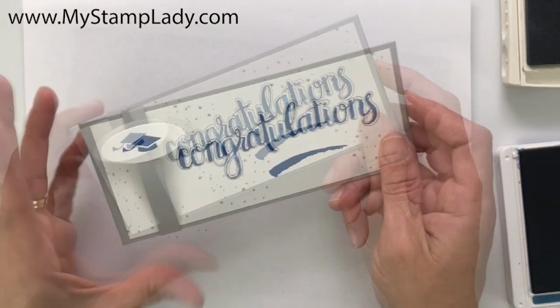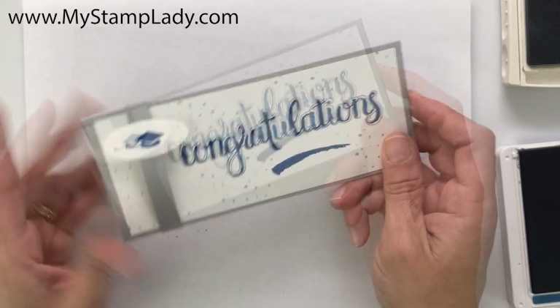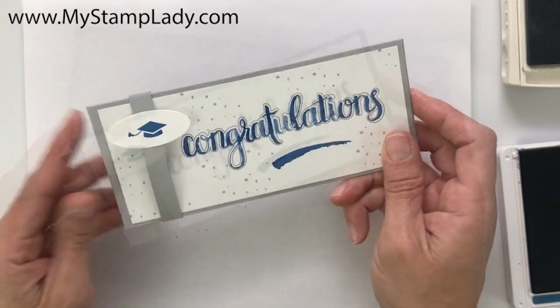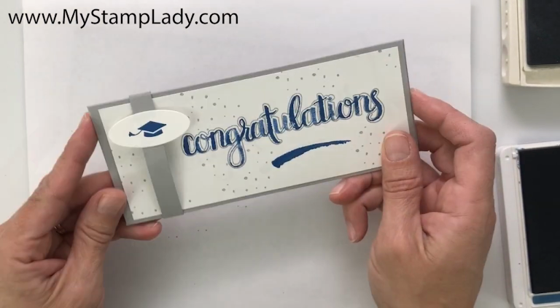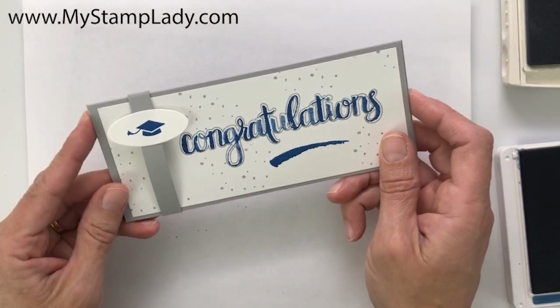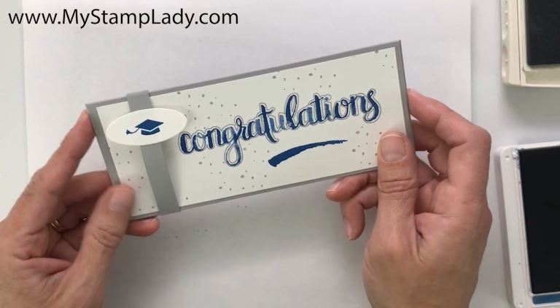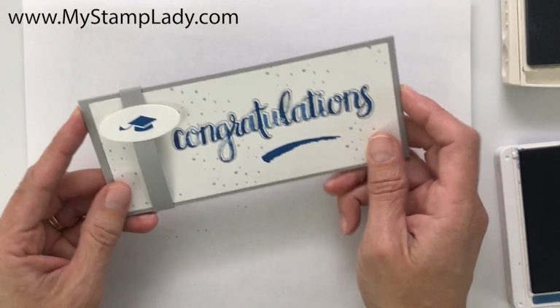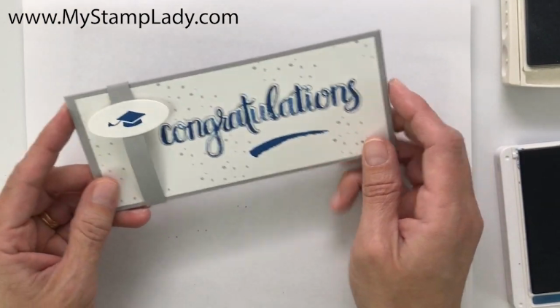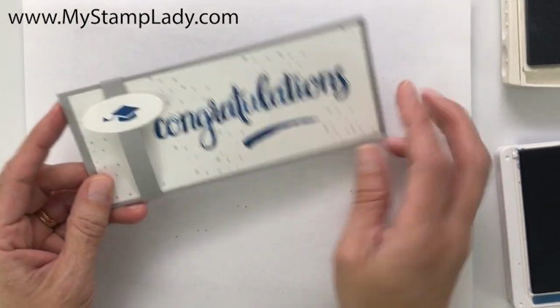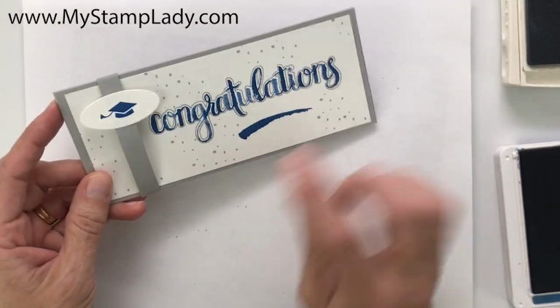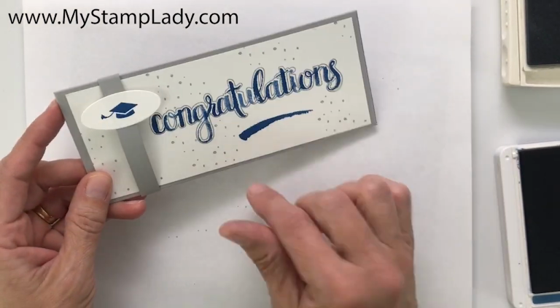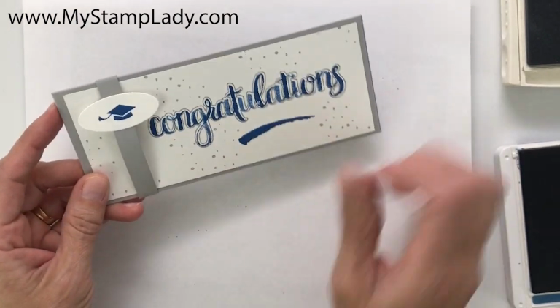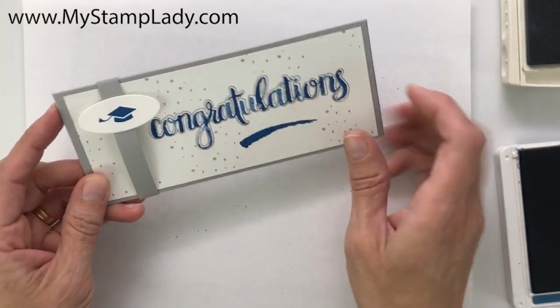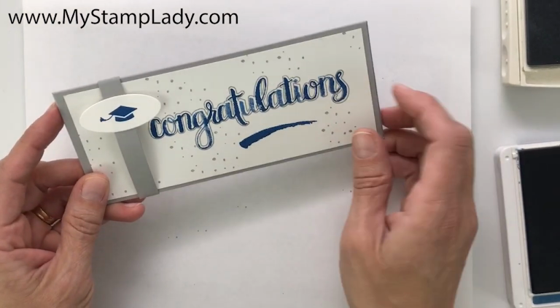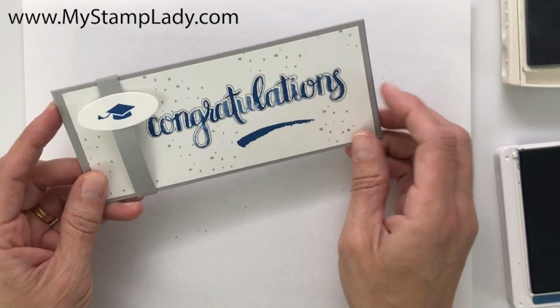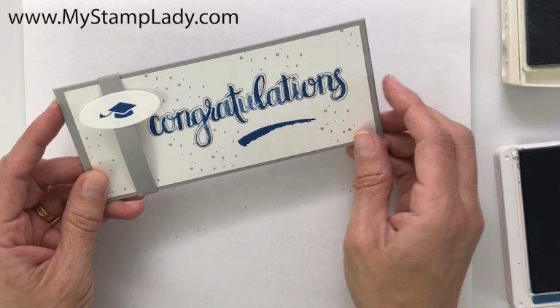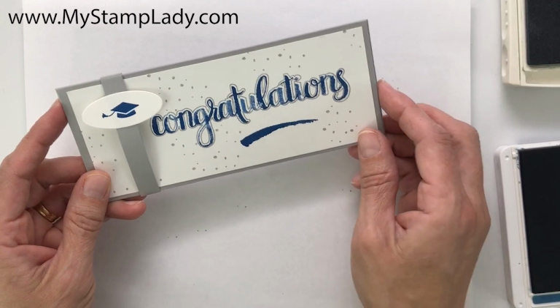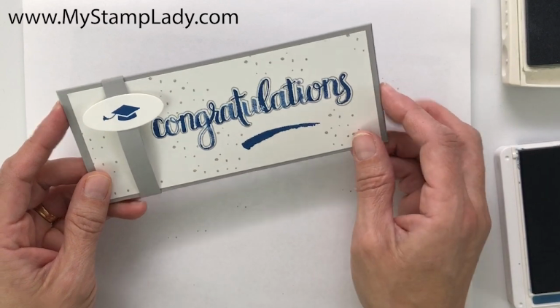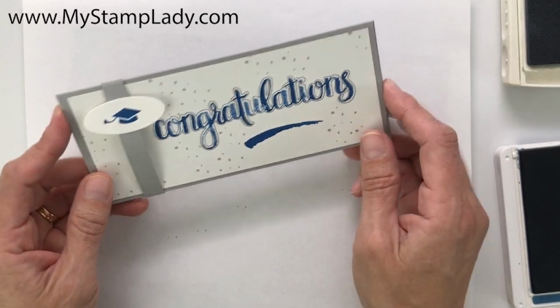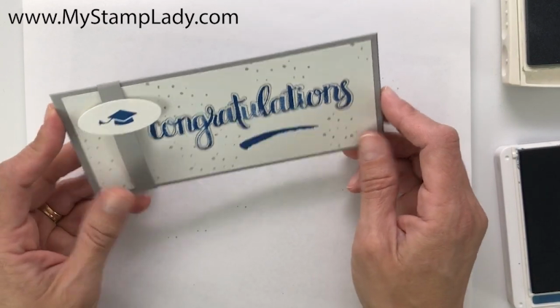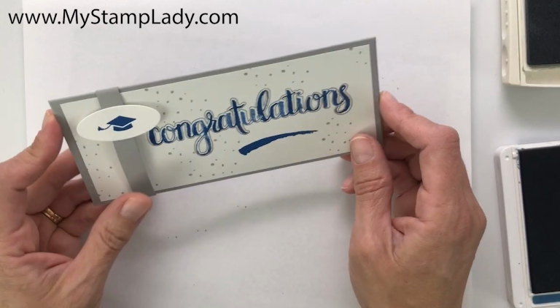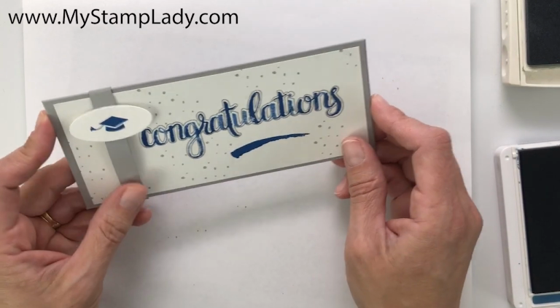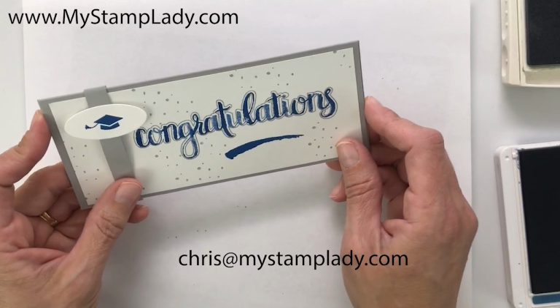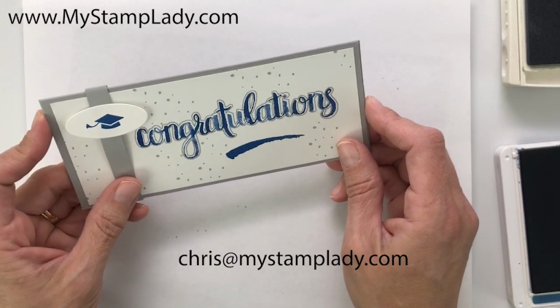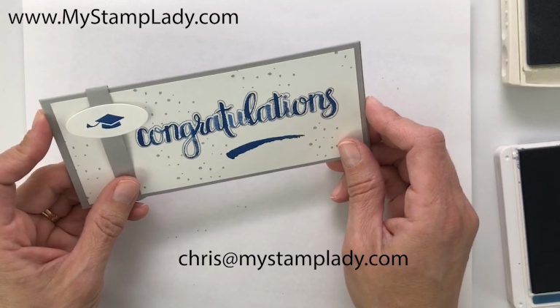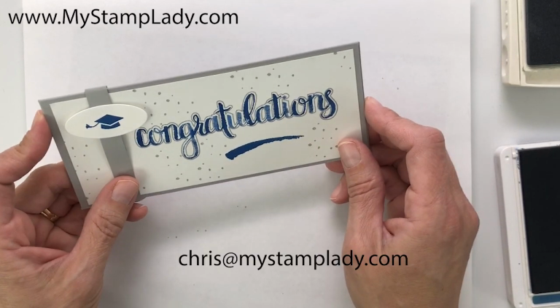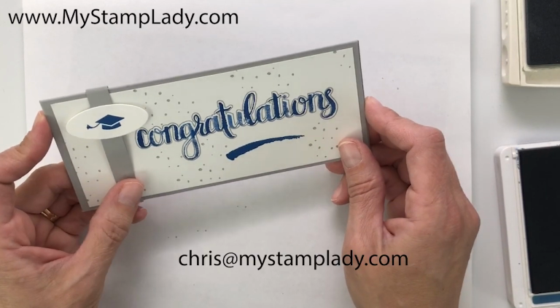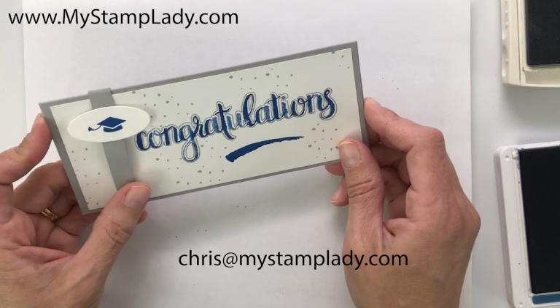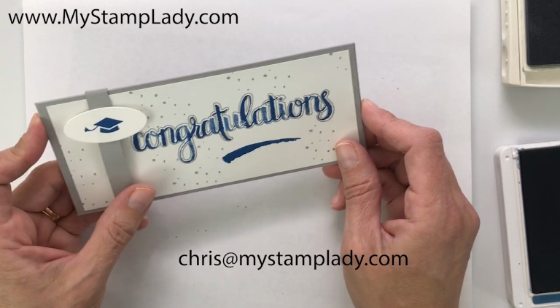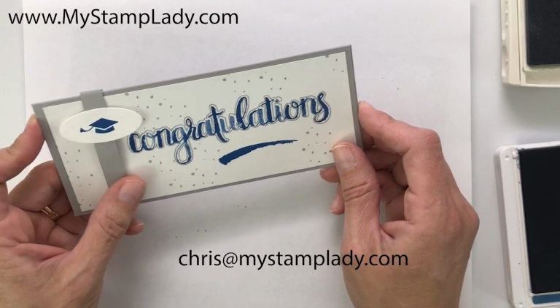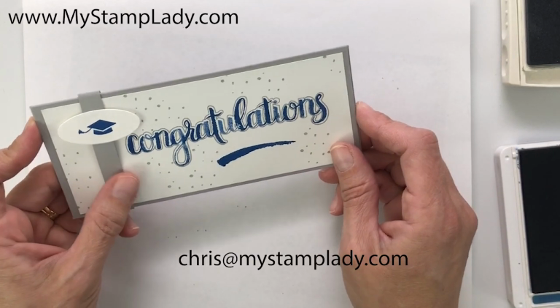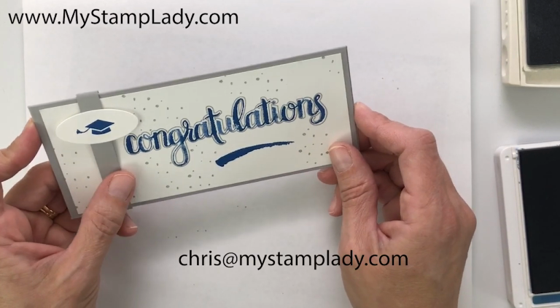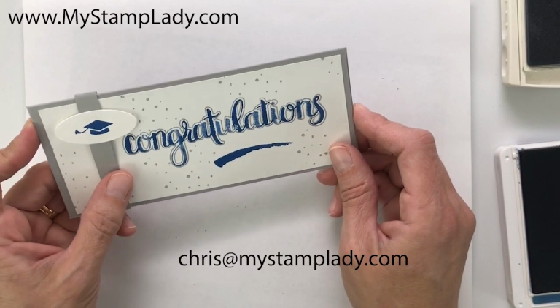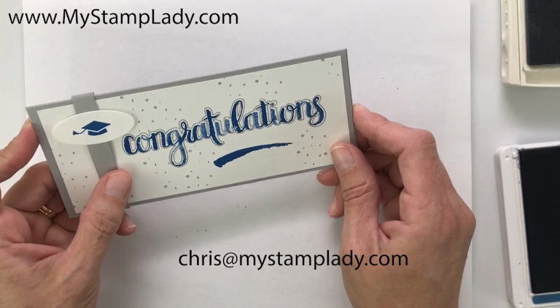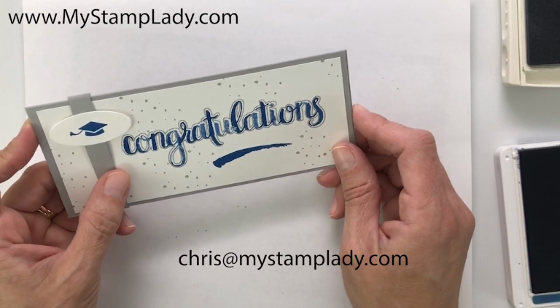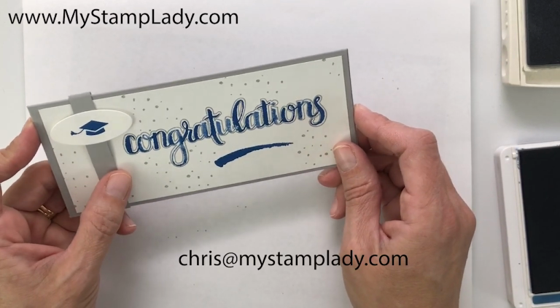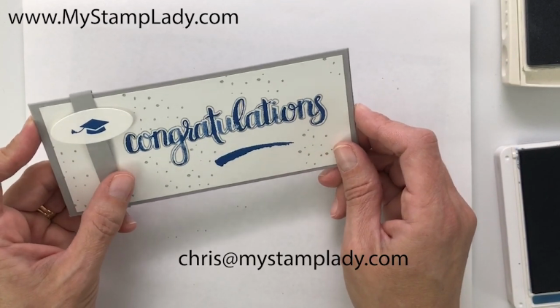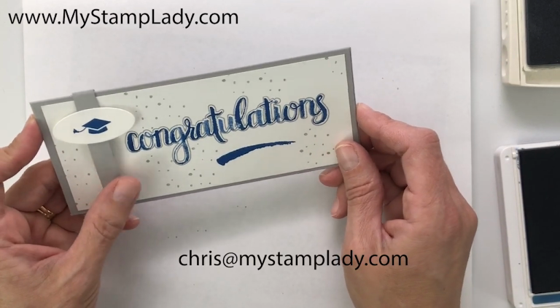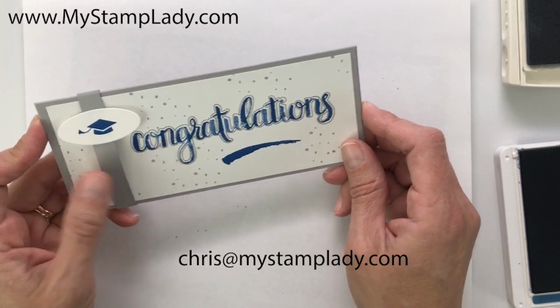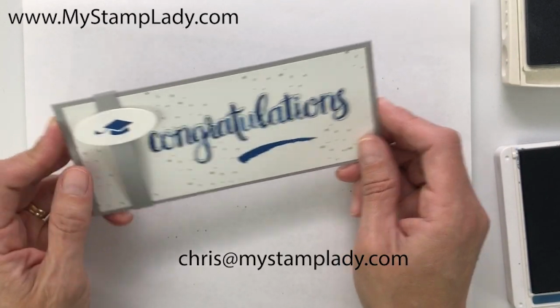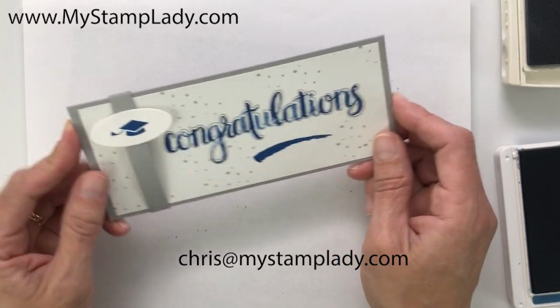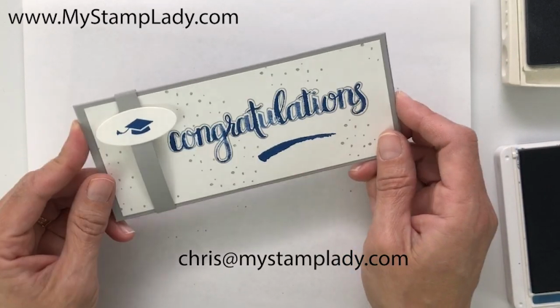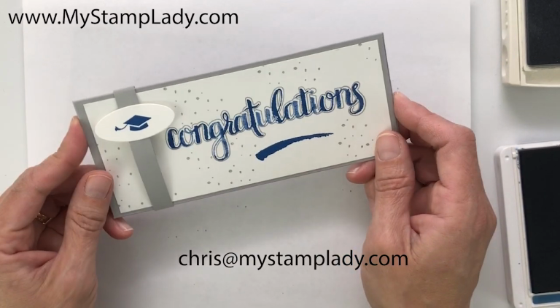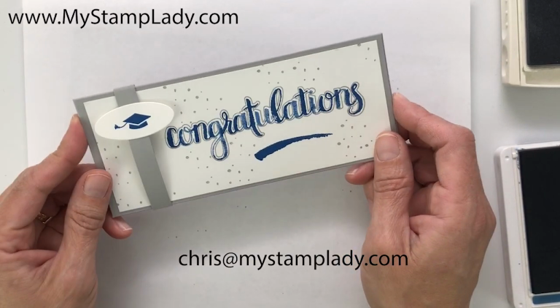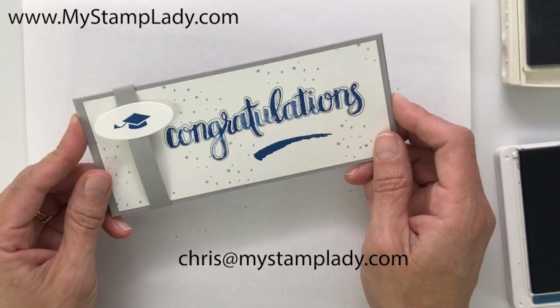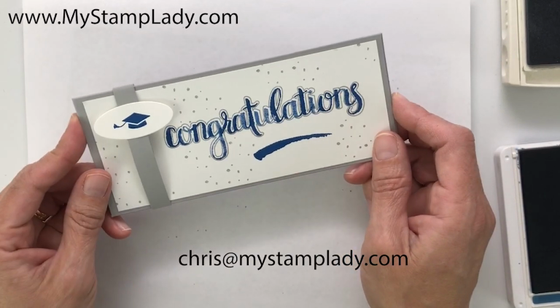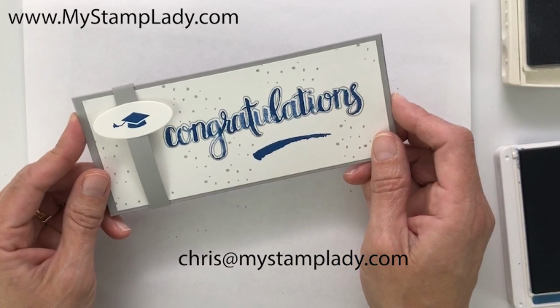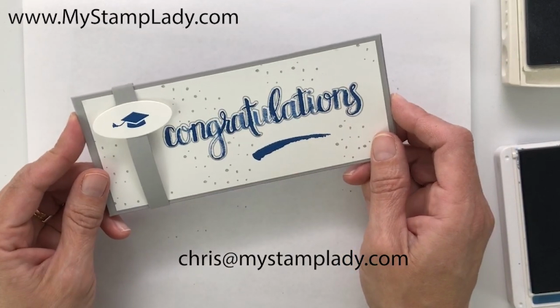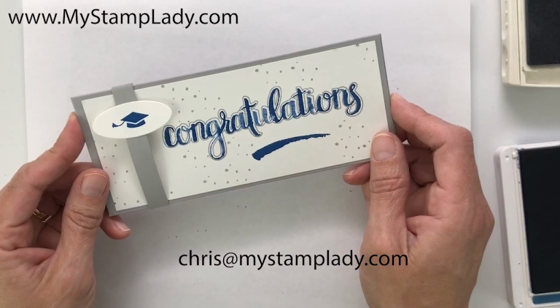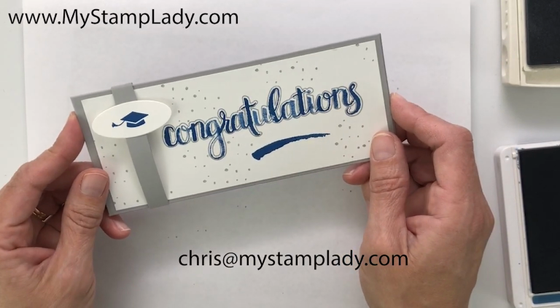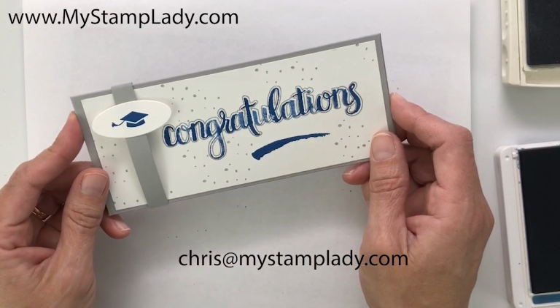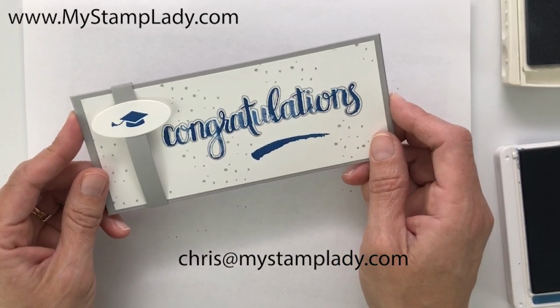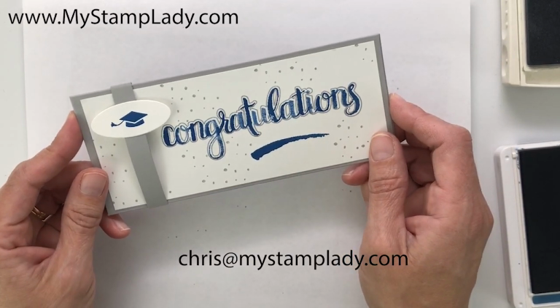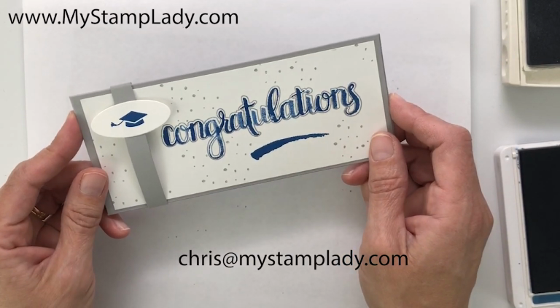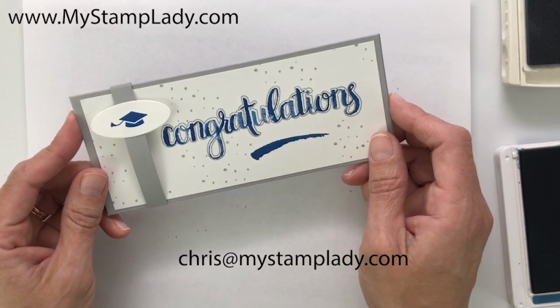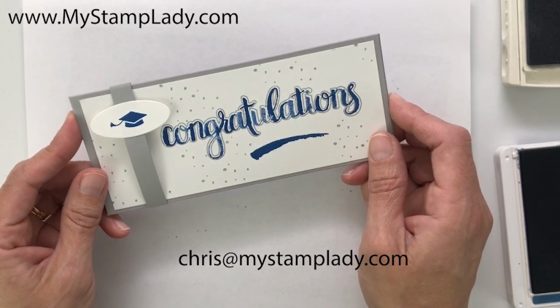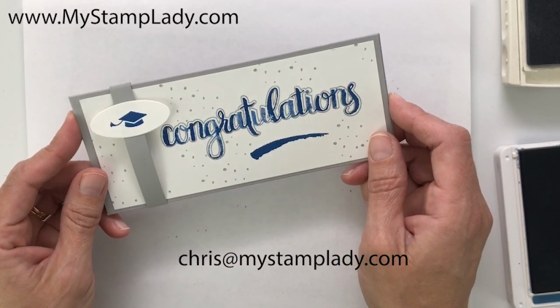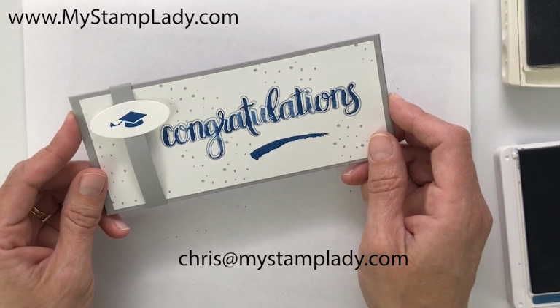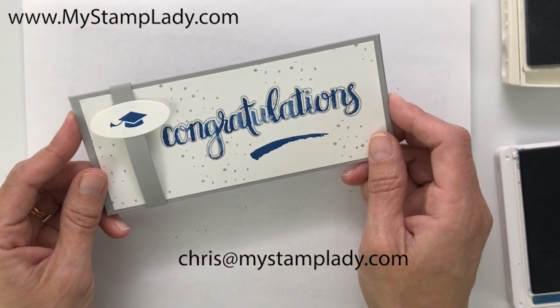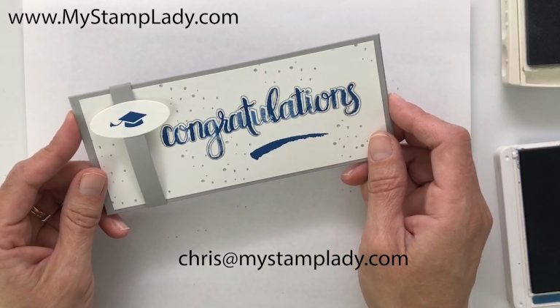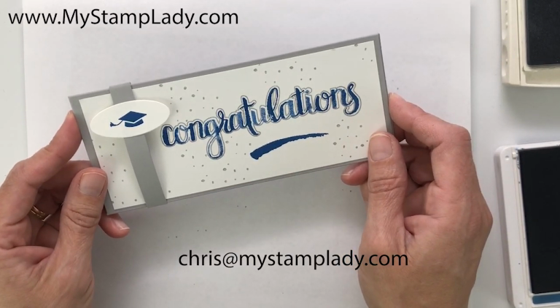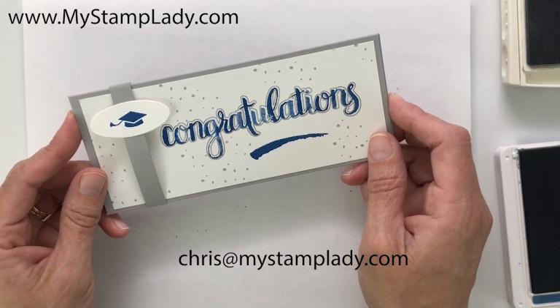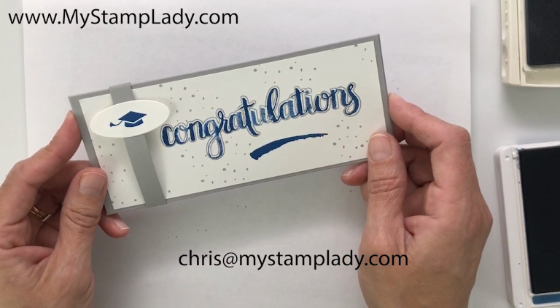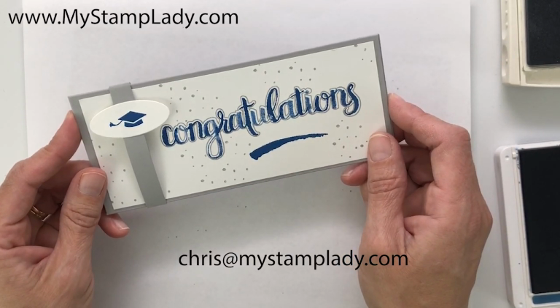I hope you enjoyed making this card. I will link to other graduation cards that I have made. Thanks so much for watching.